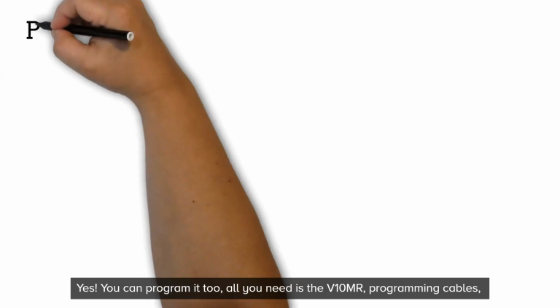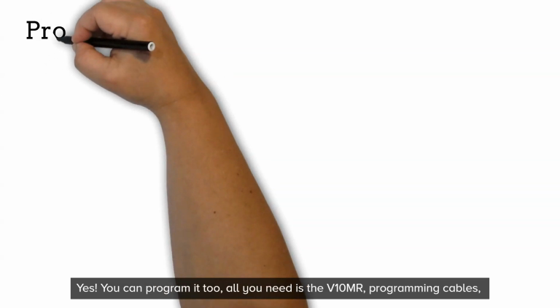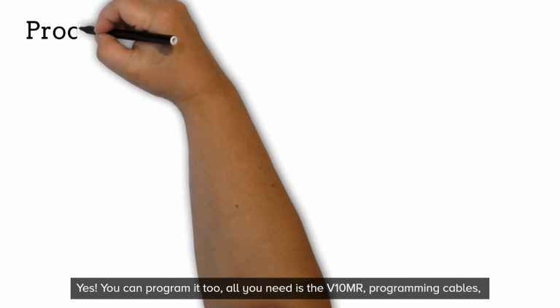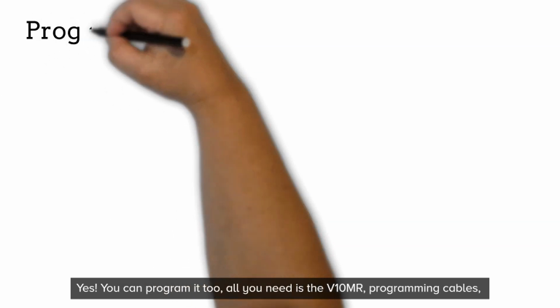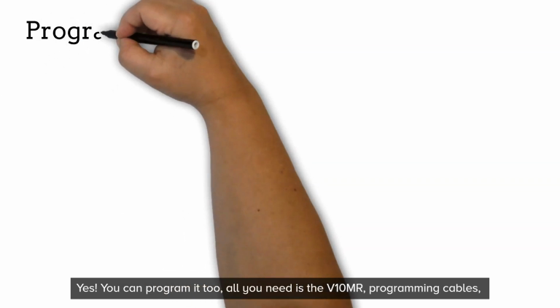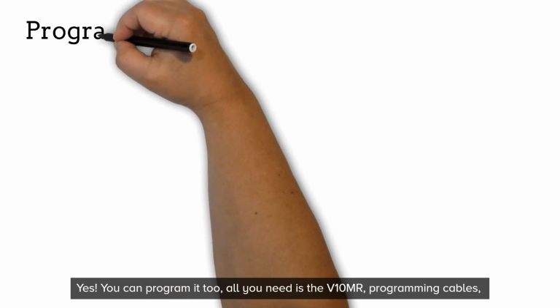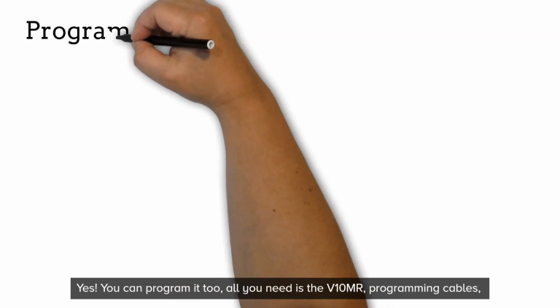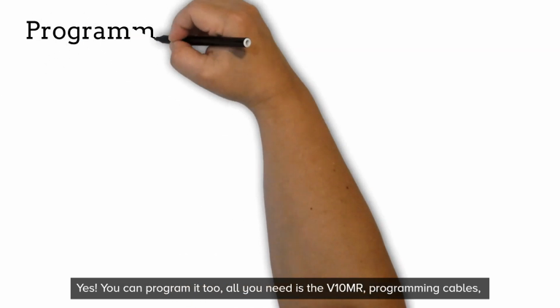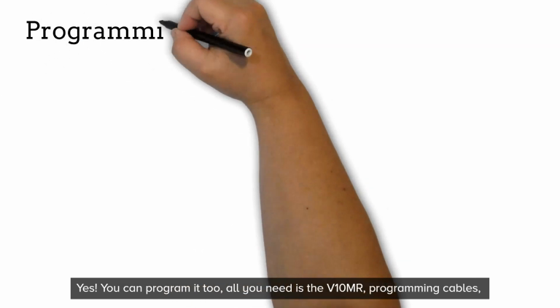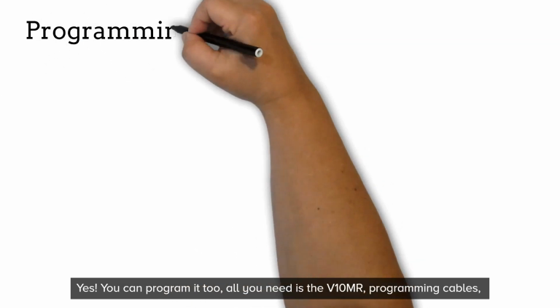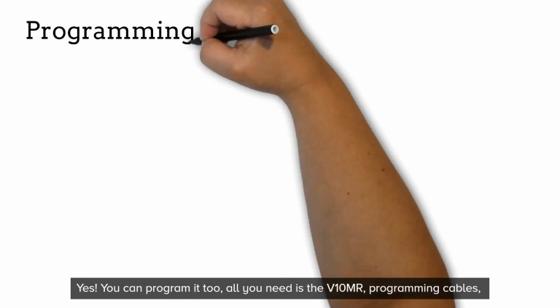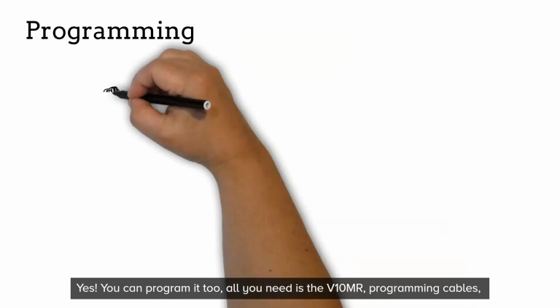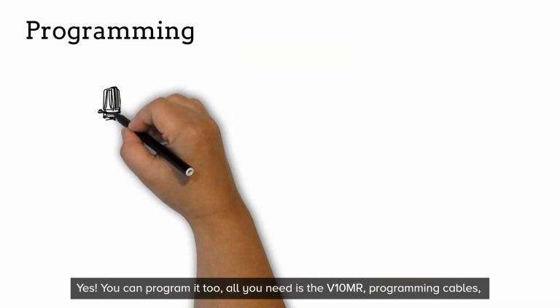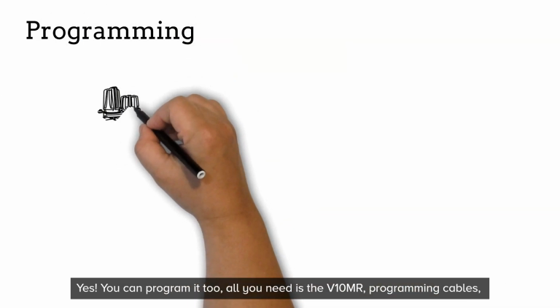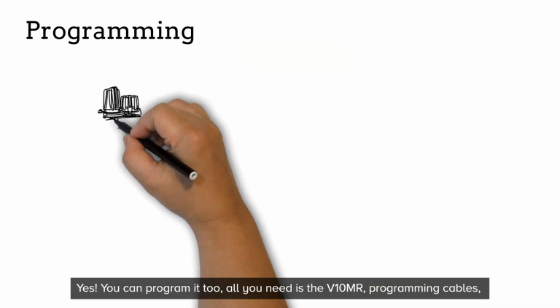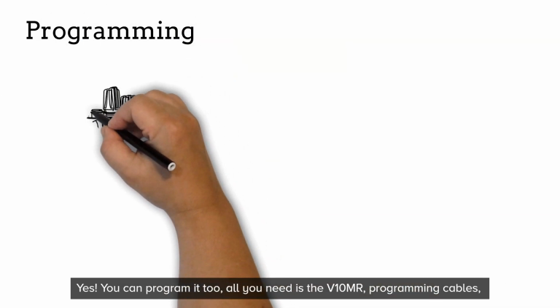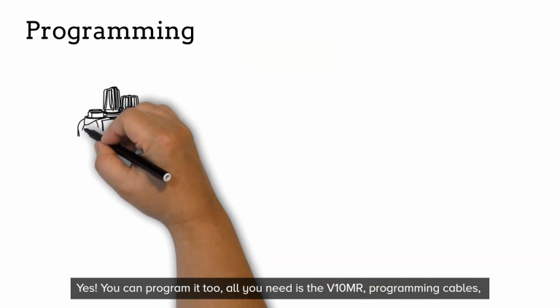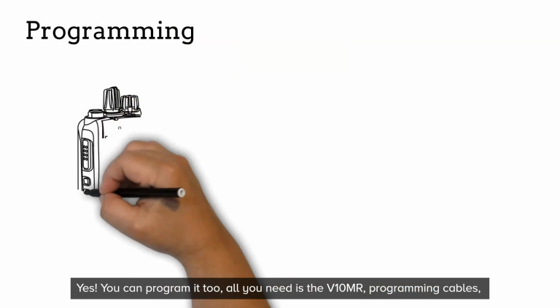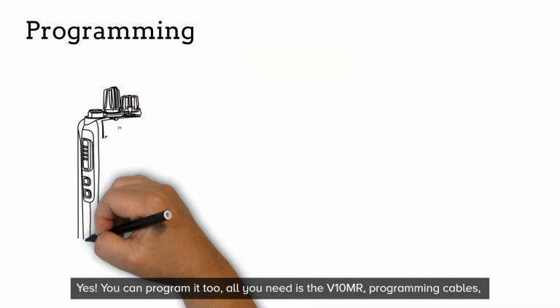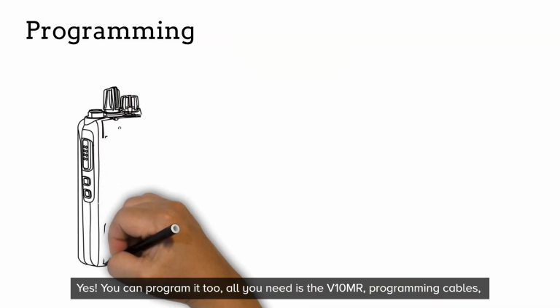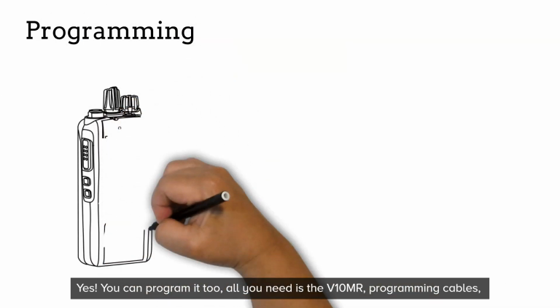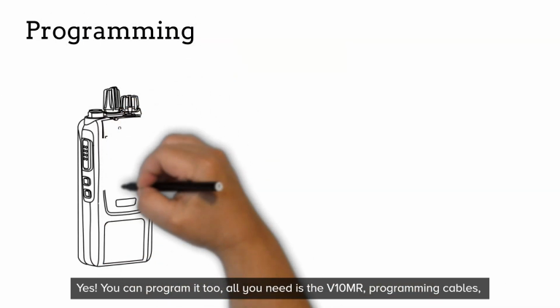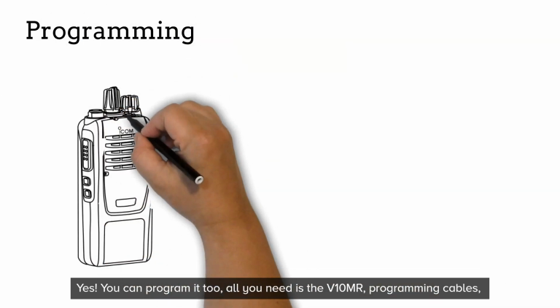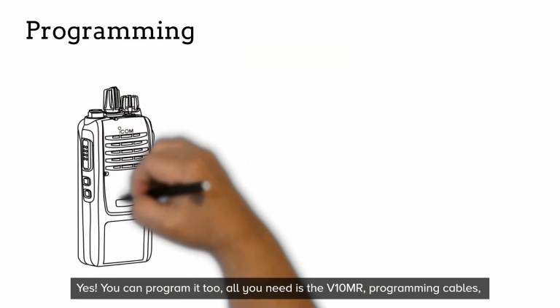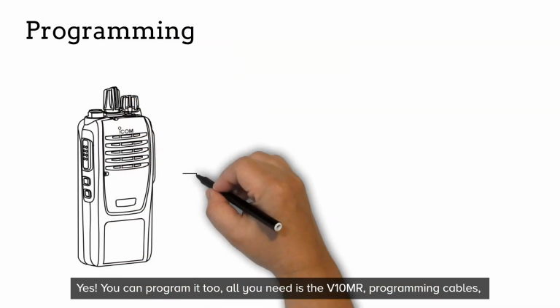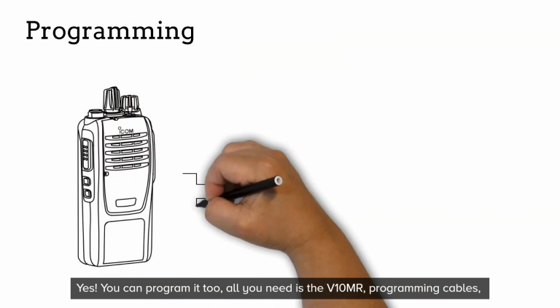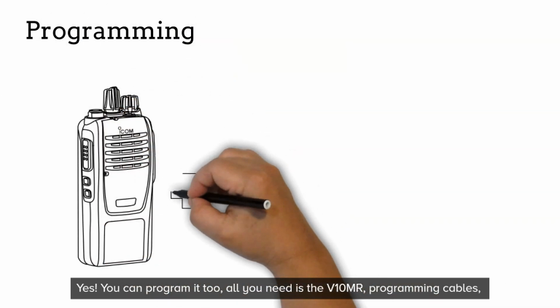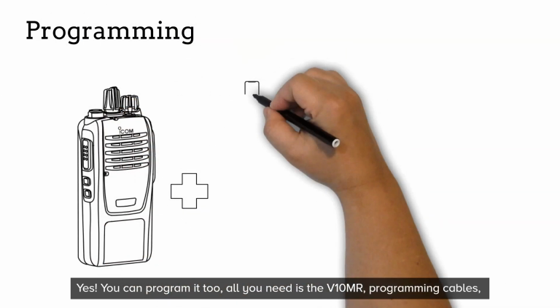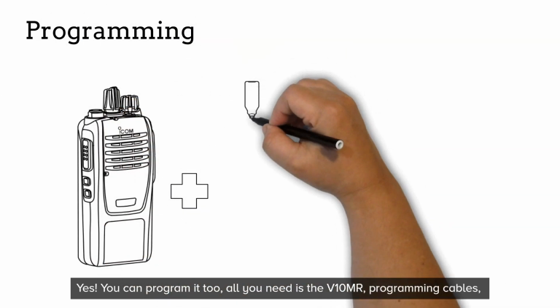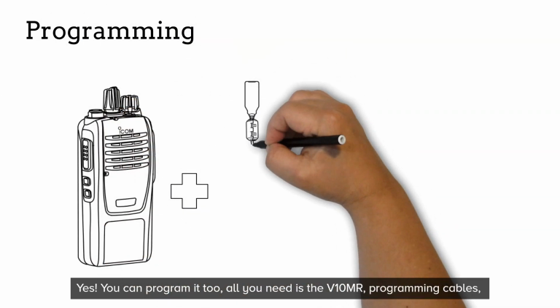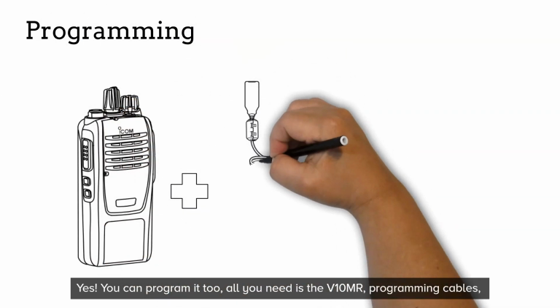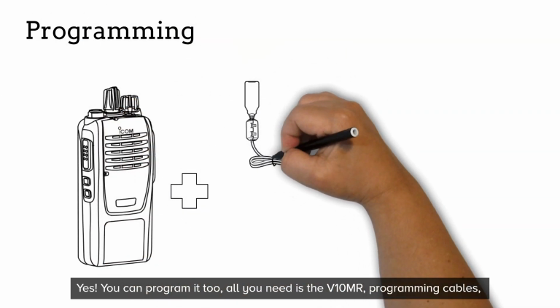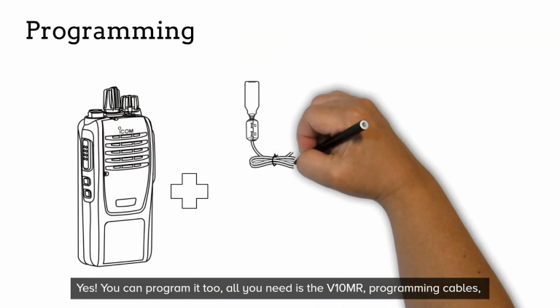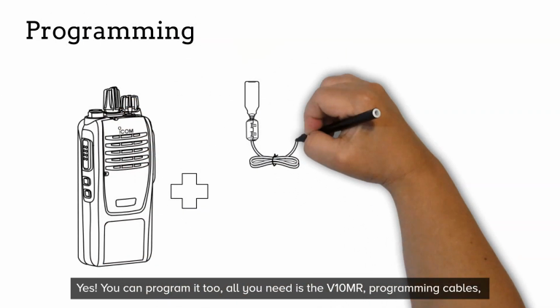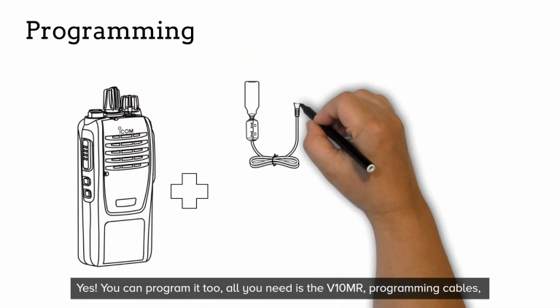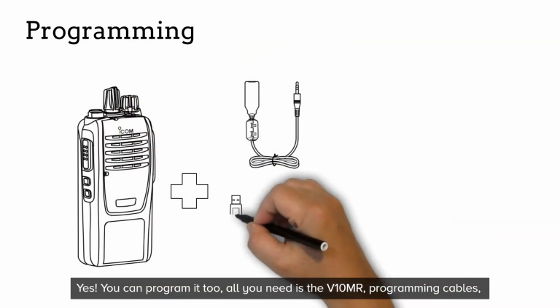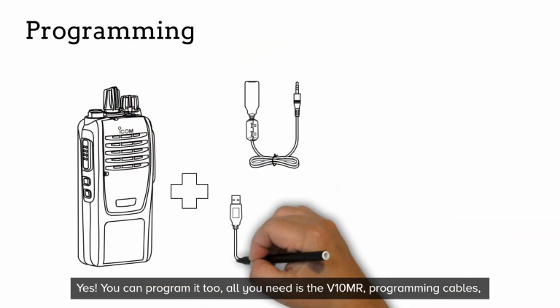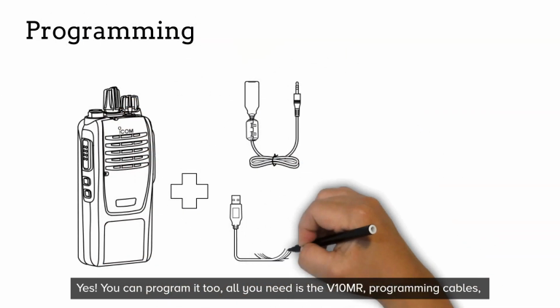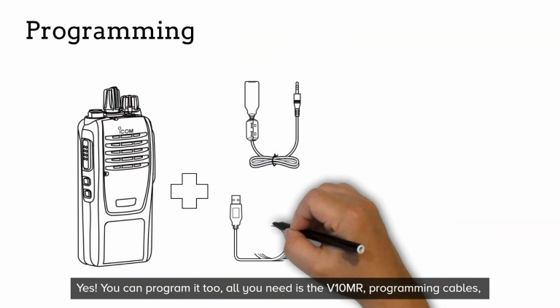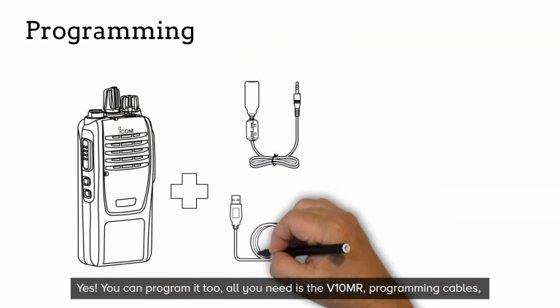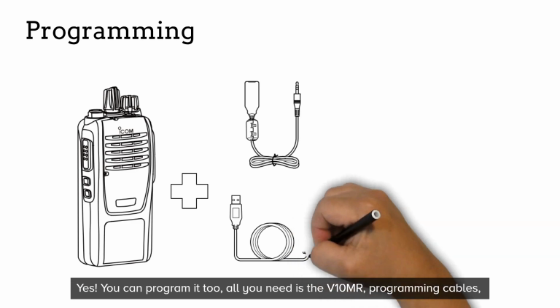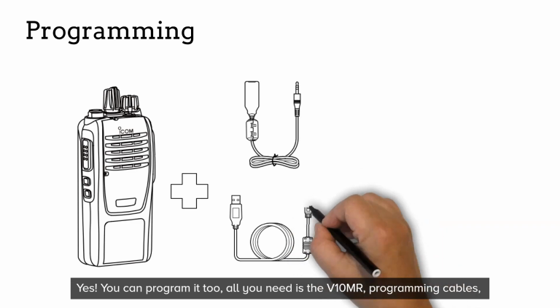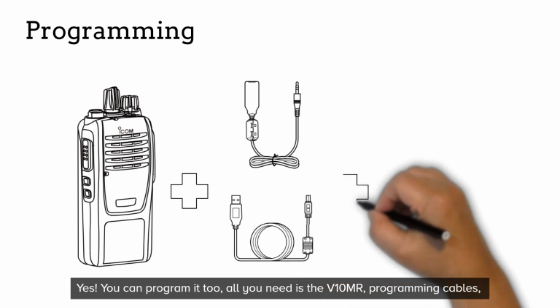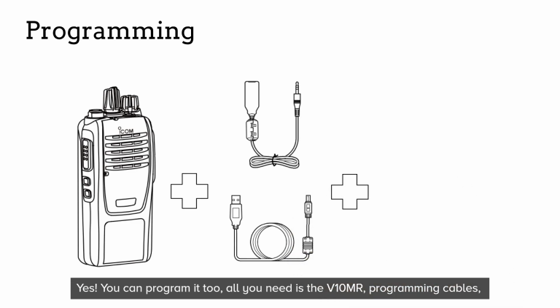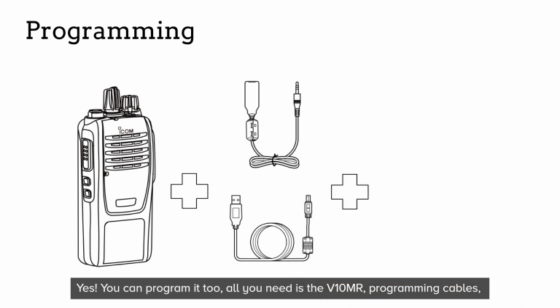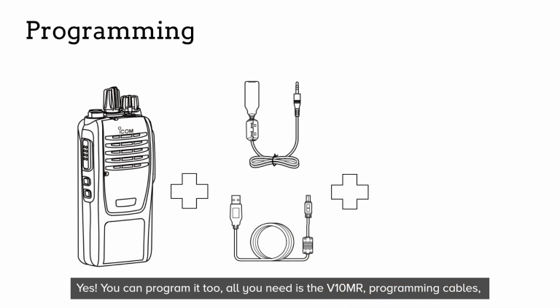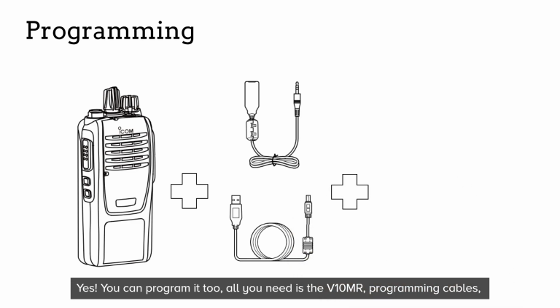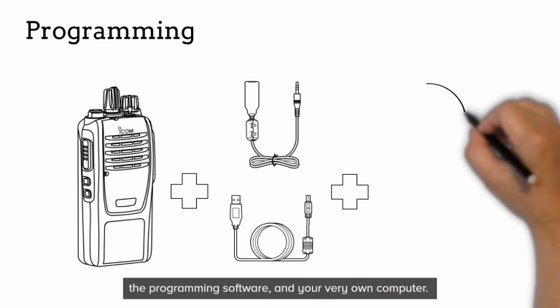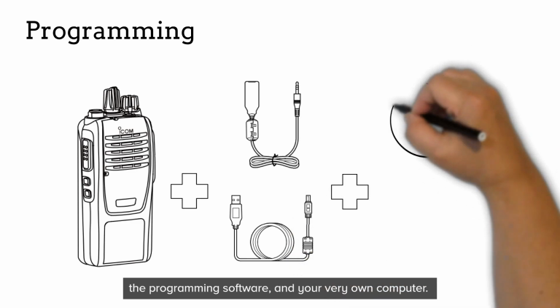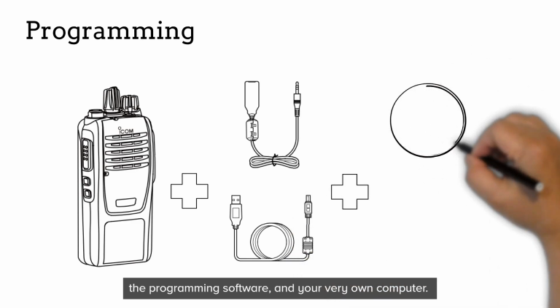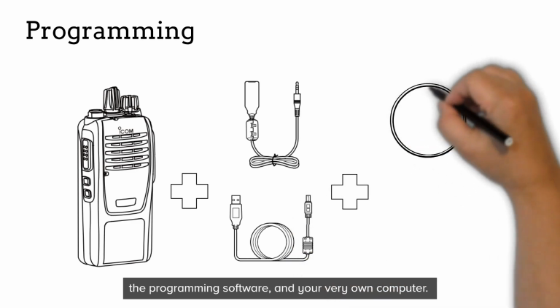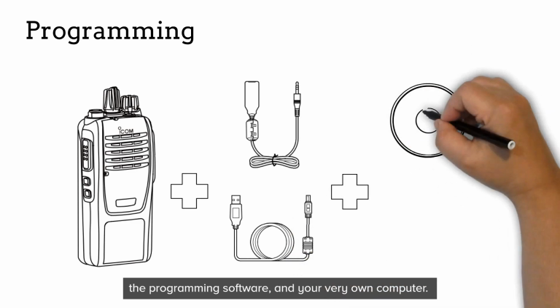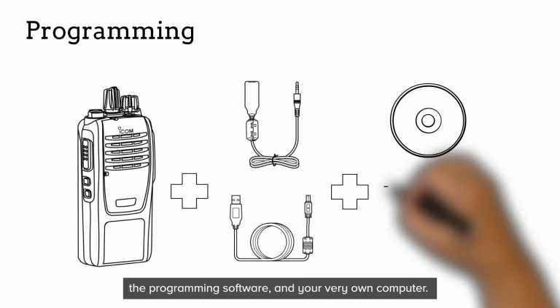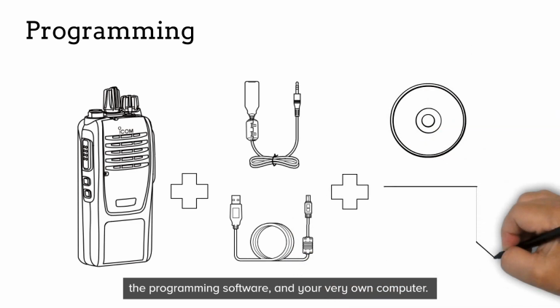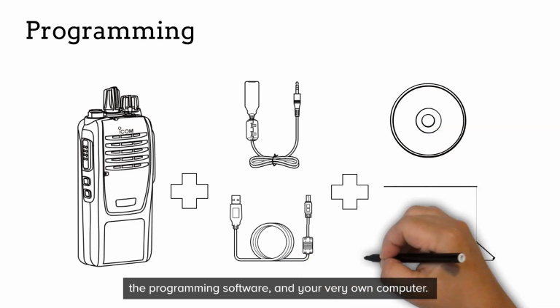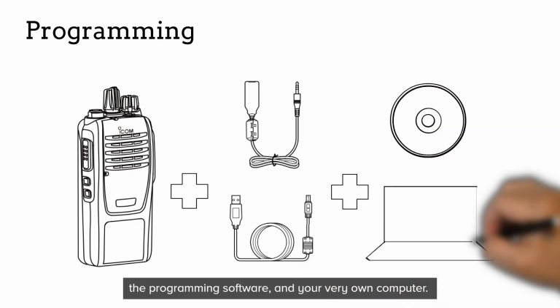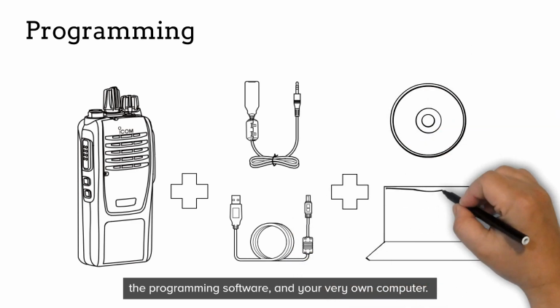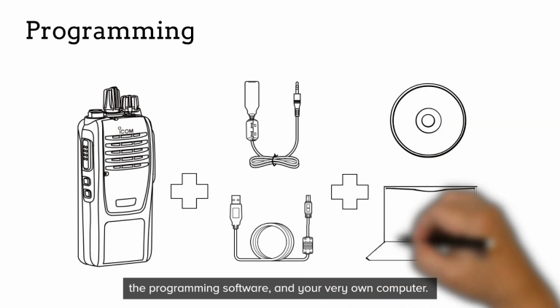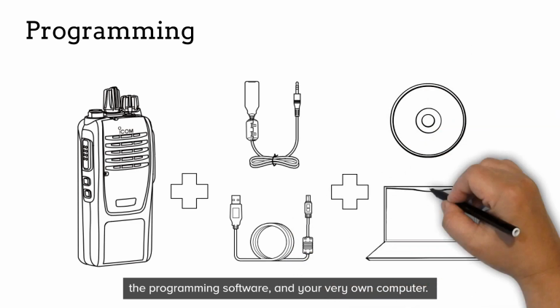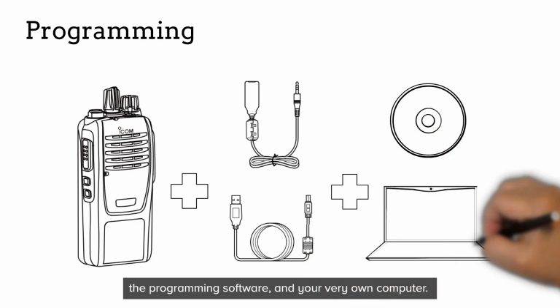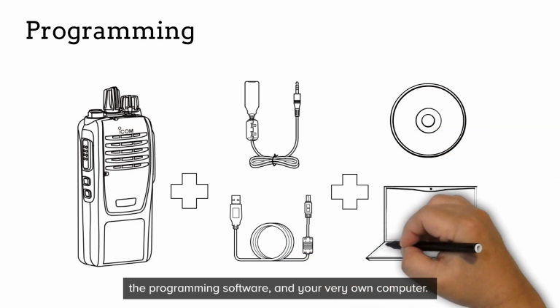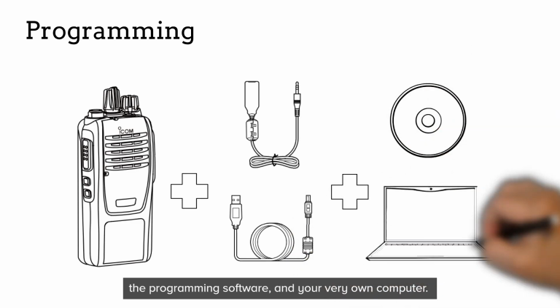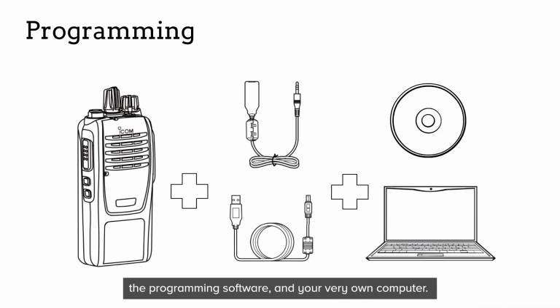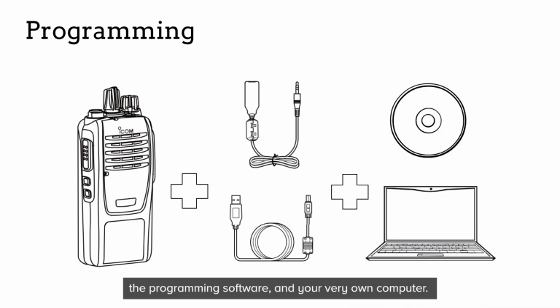Yes, you can program it too. All you need is a V10MR, programming cables, the programming software, and your very own computer.